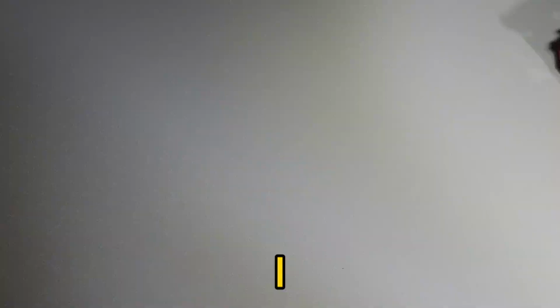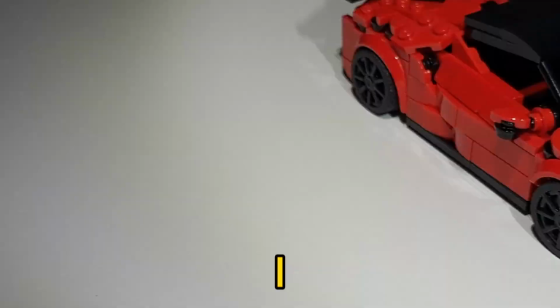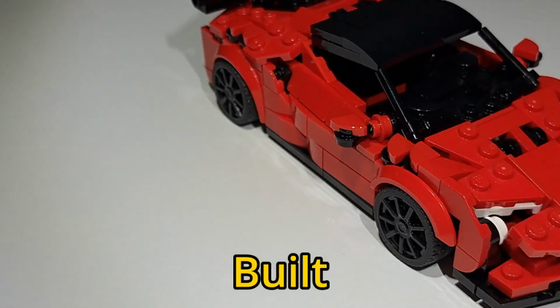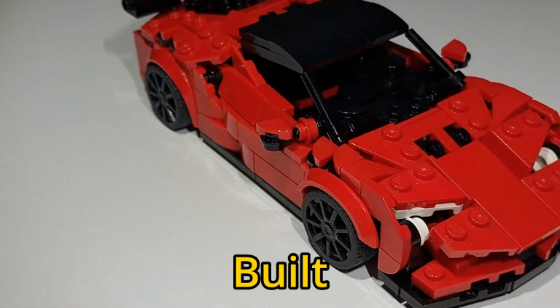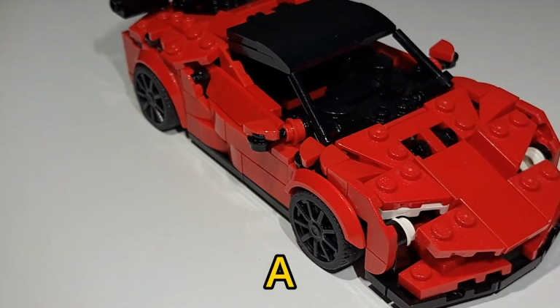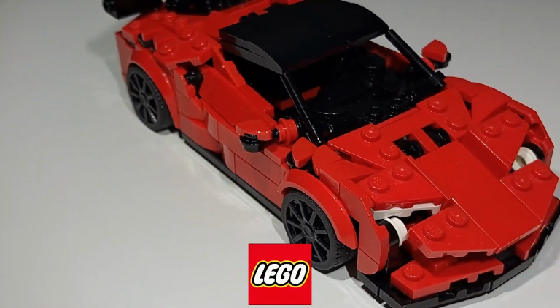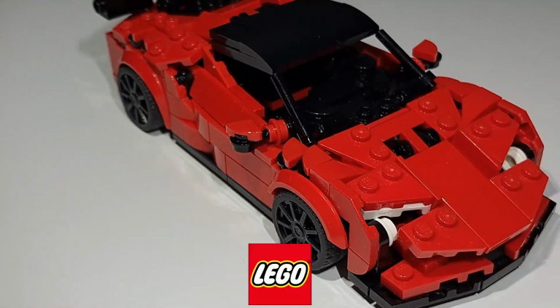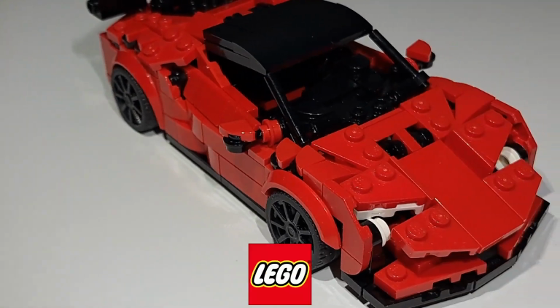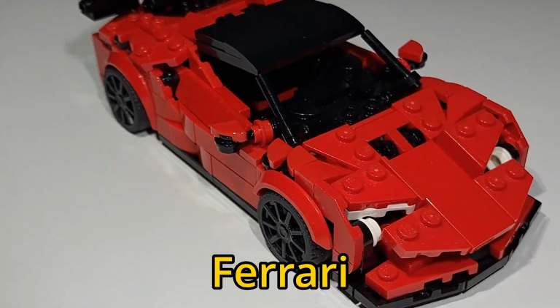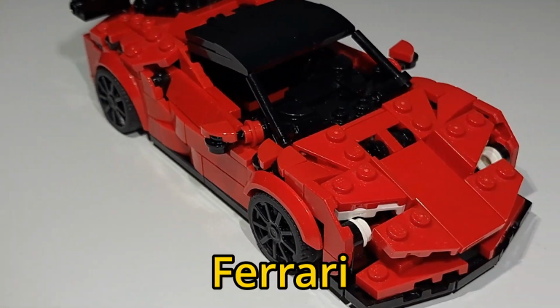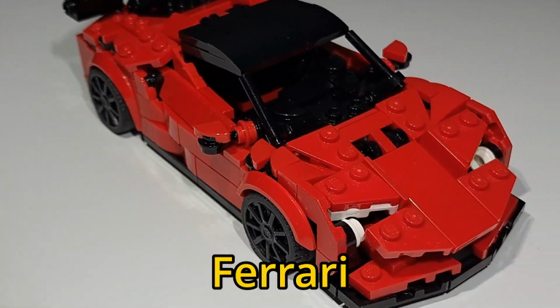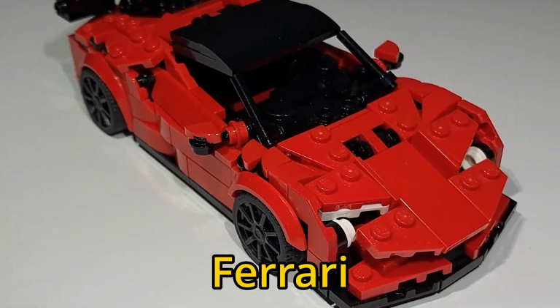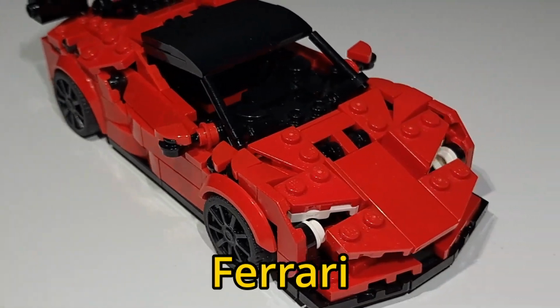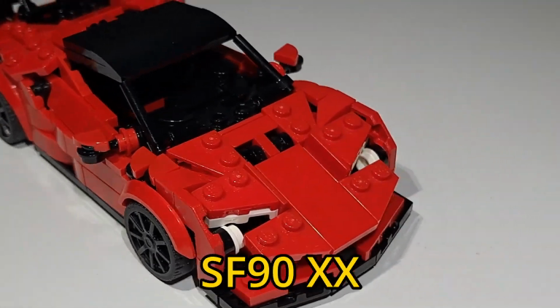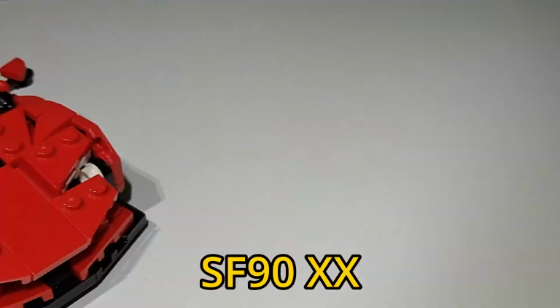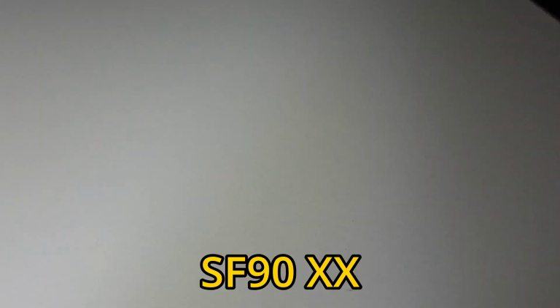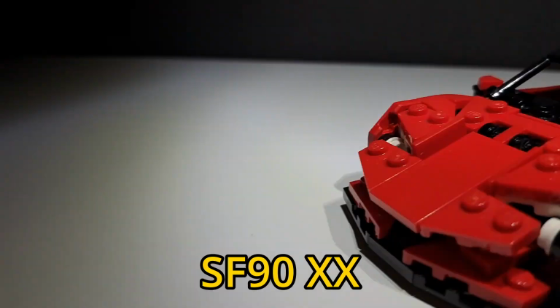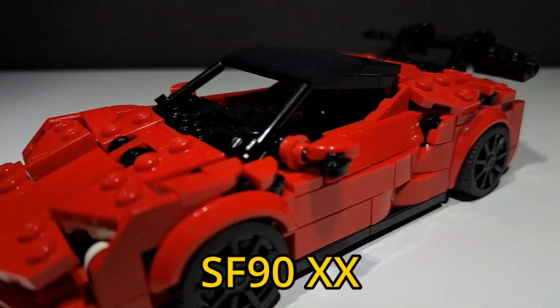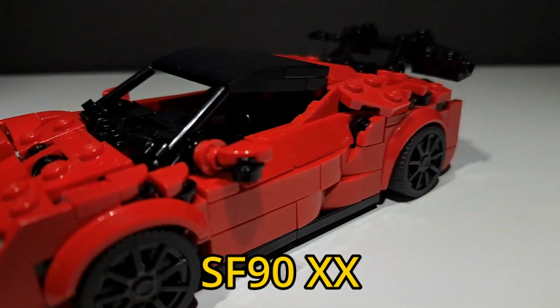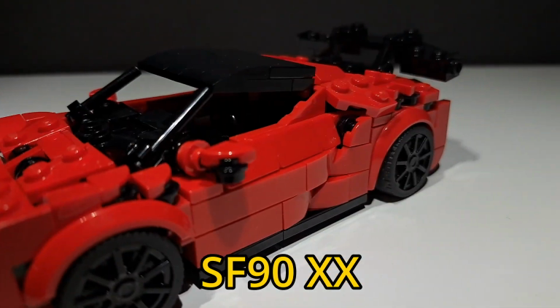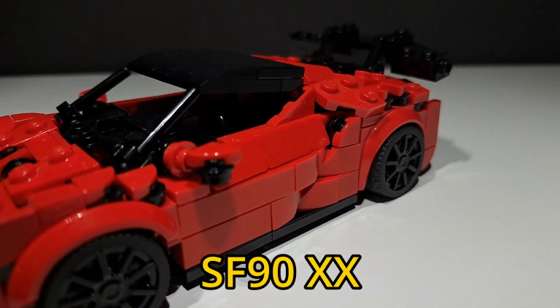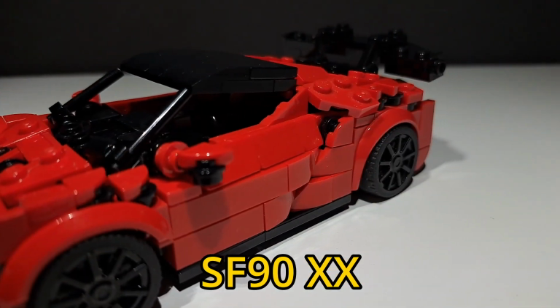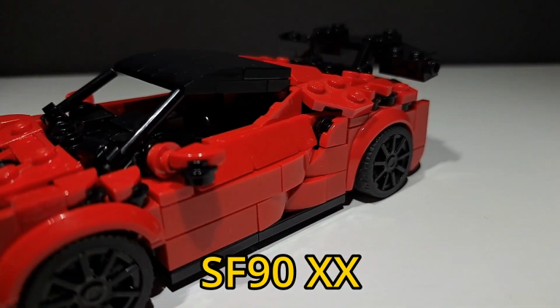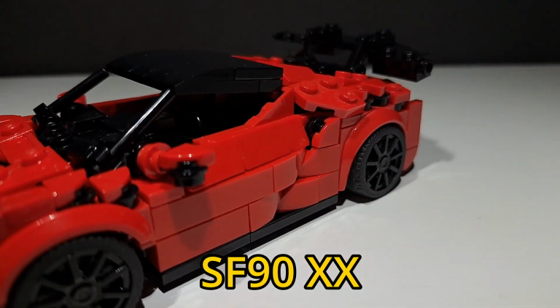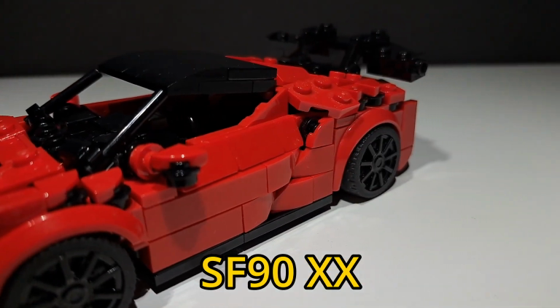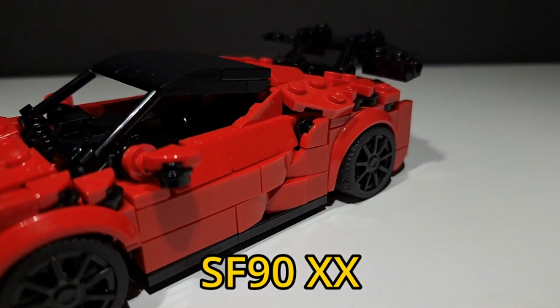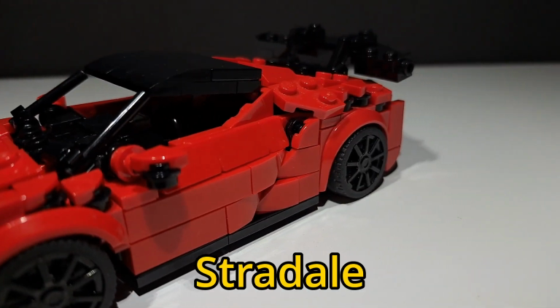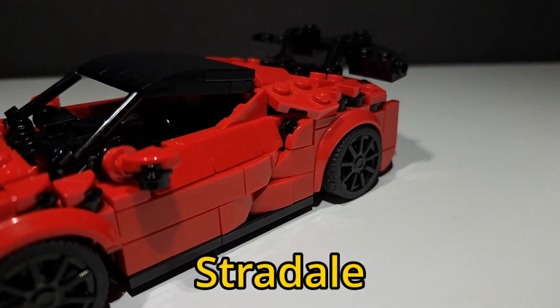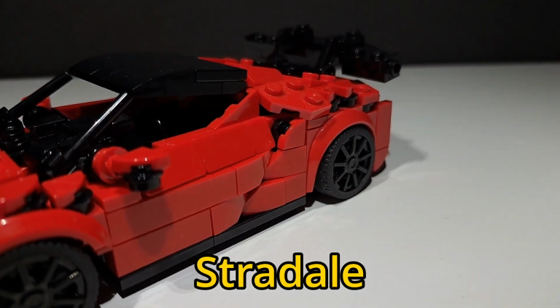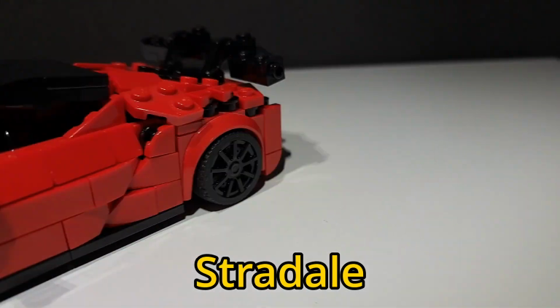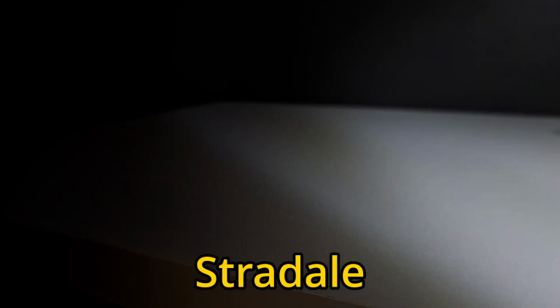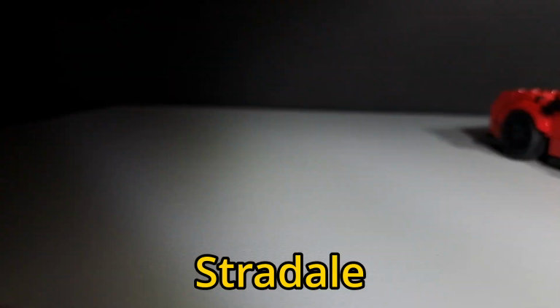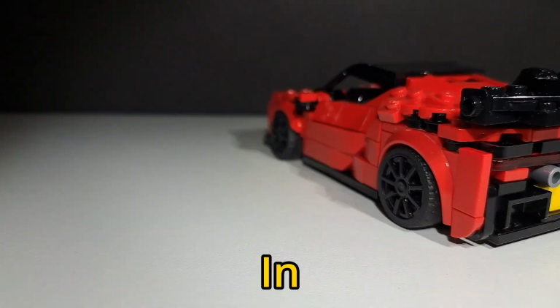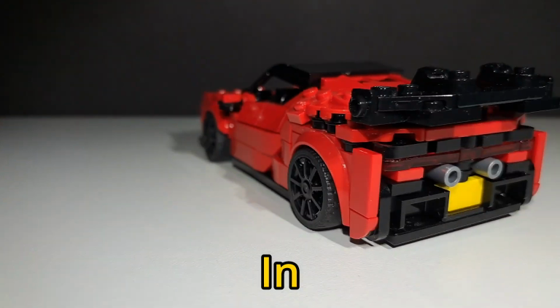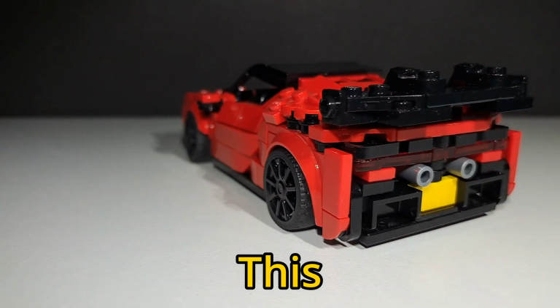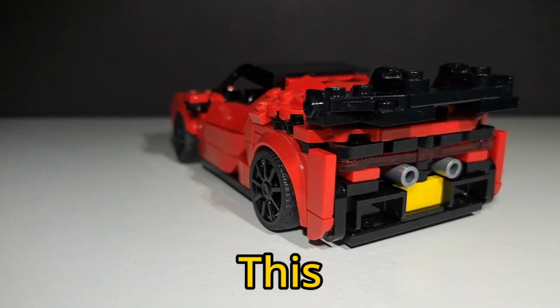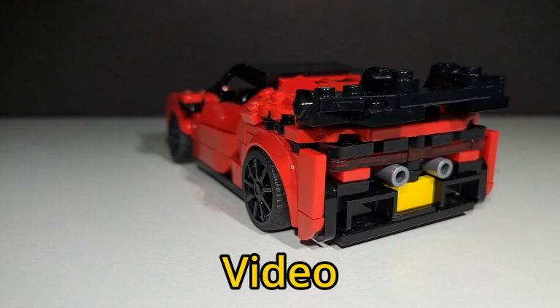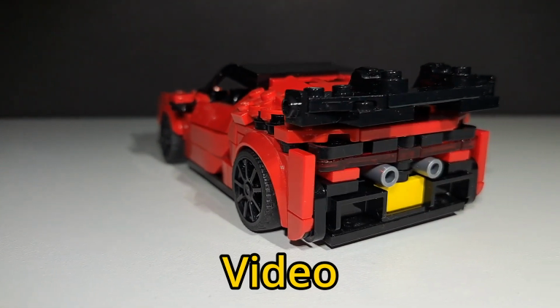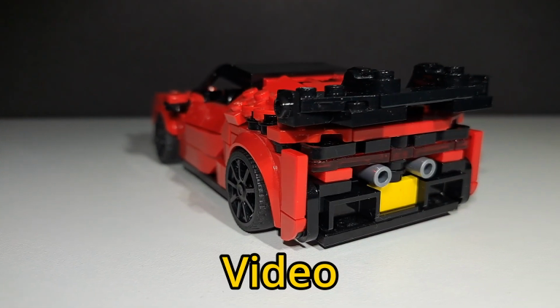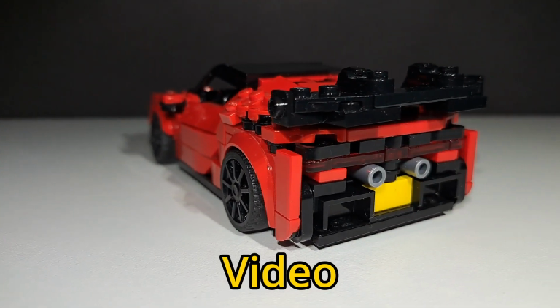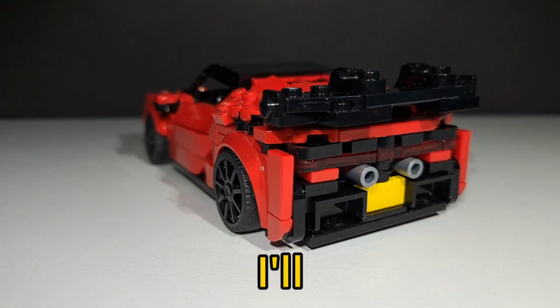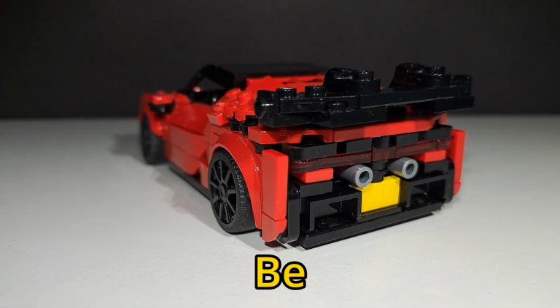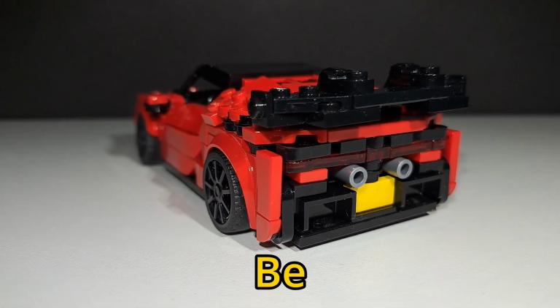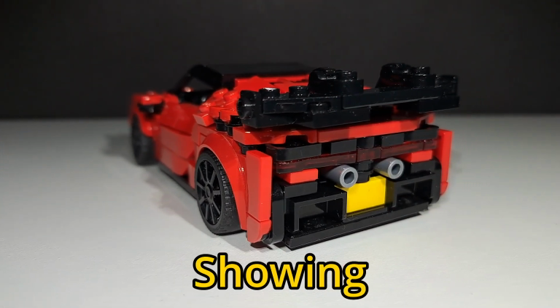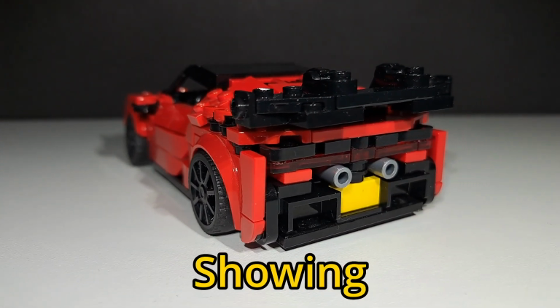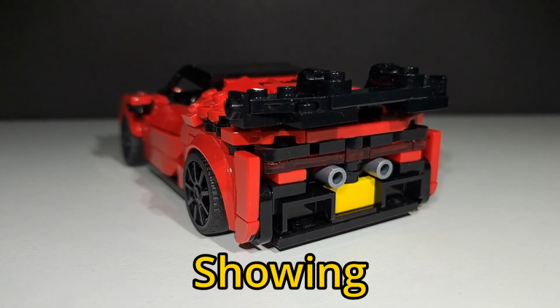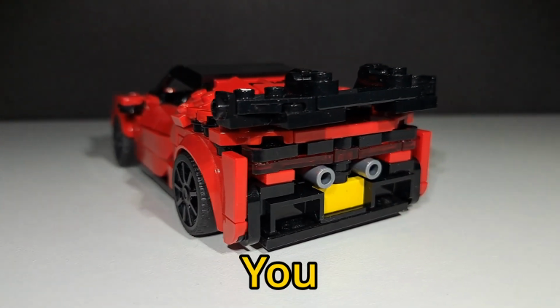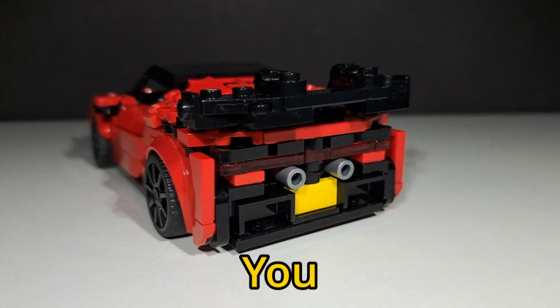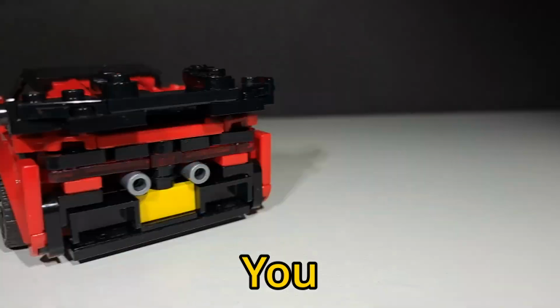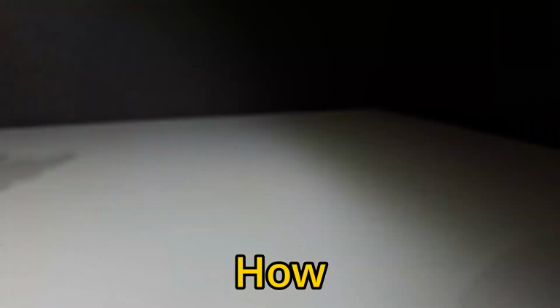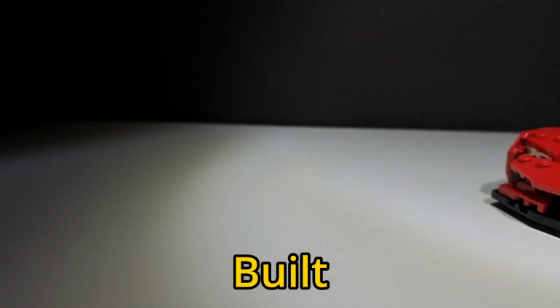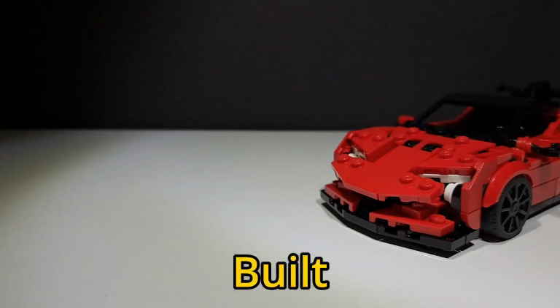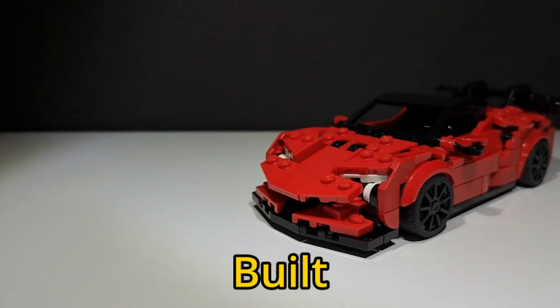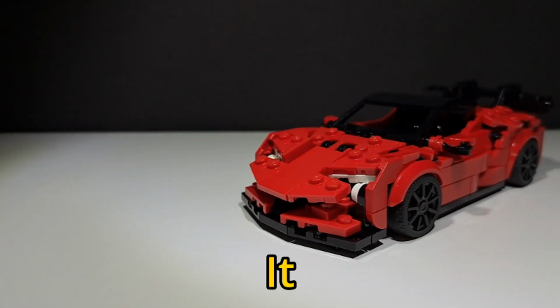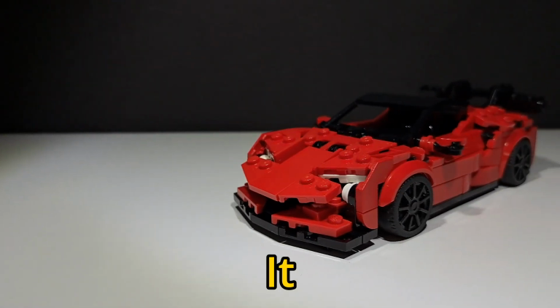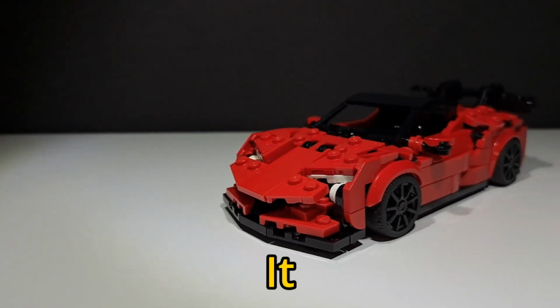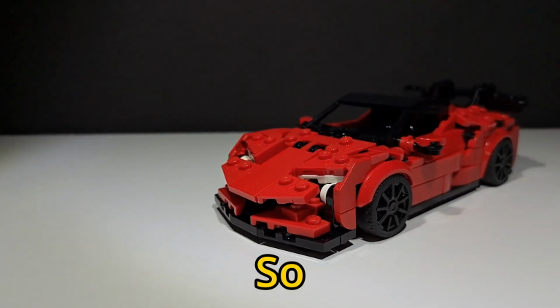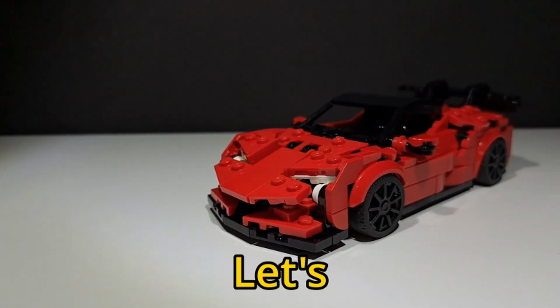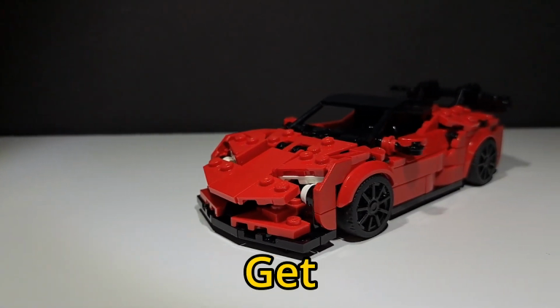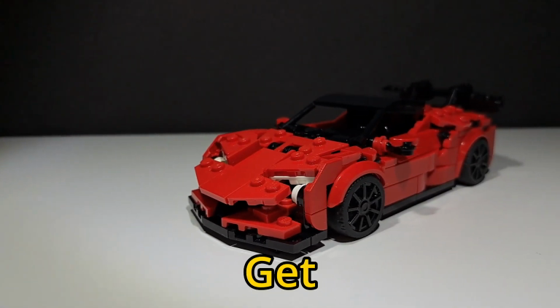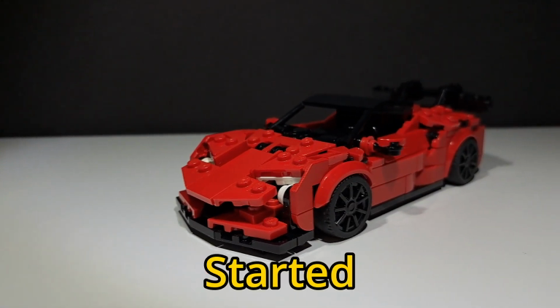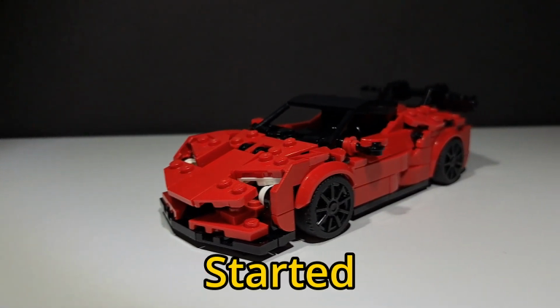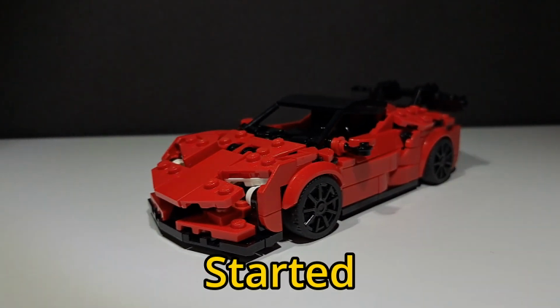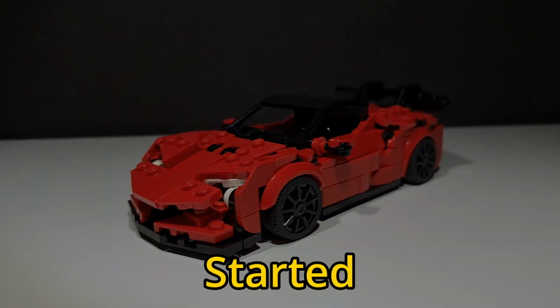I built a Lego Ferrari SF90 XX Stradale, and in this video I'll be showing you how I built it. So let's get started.